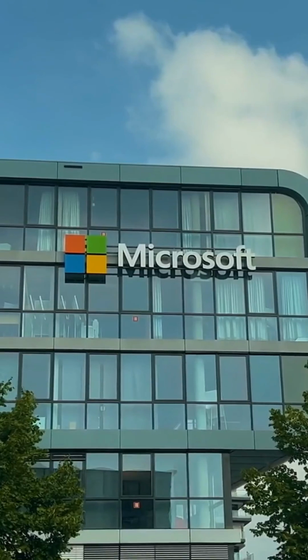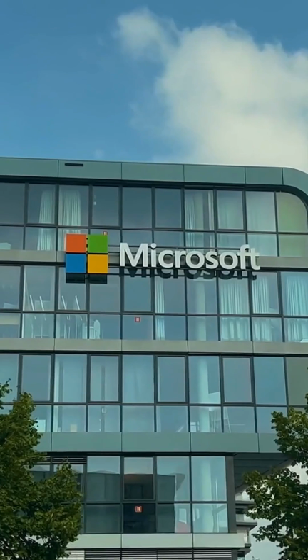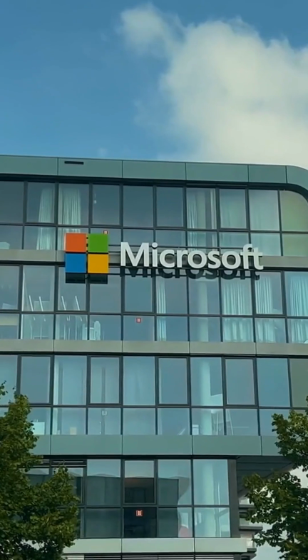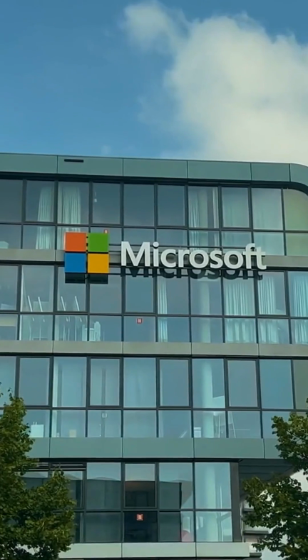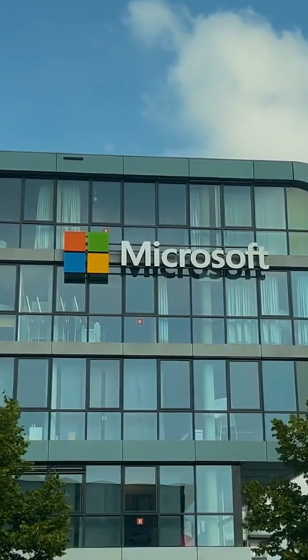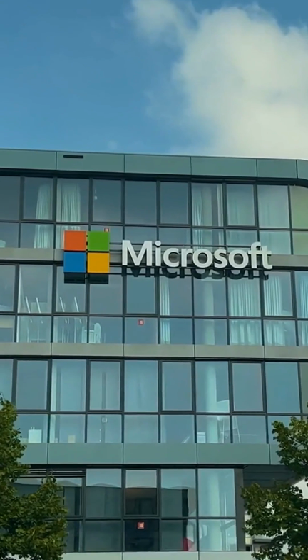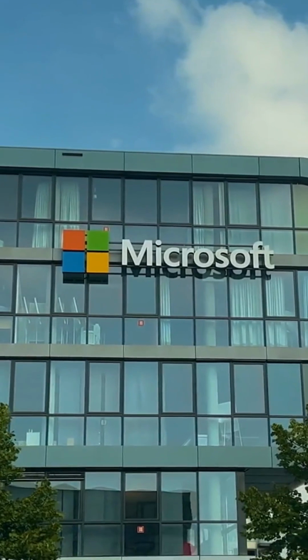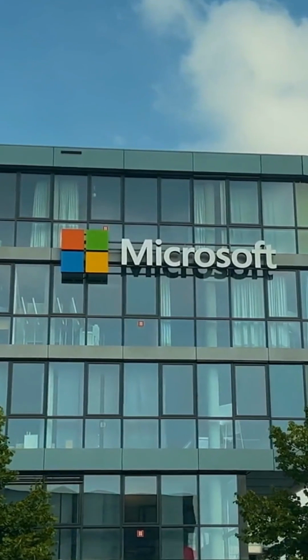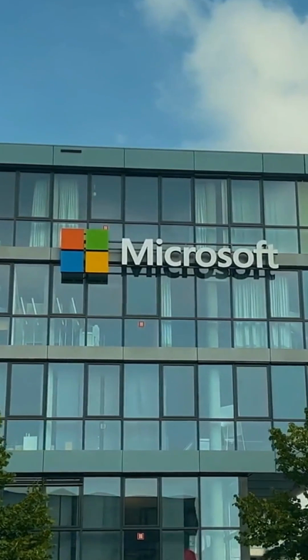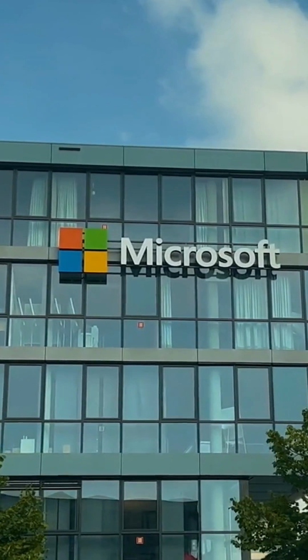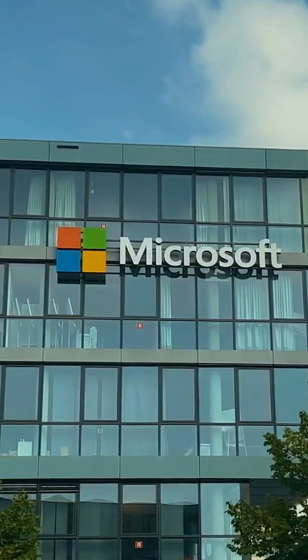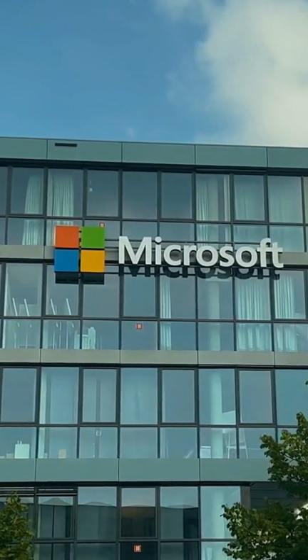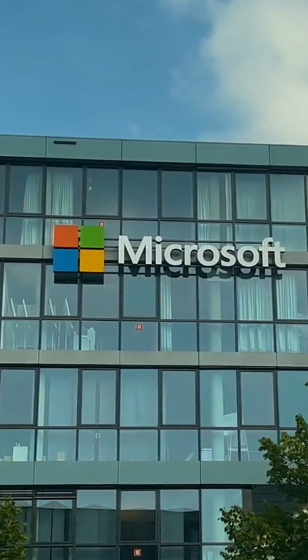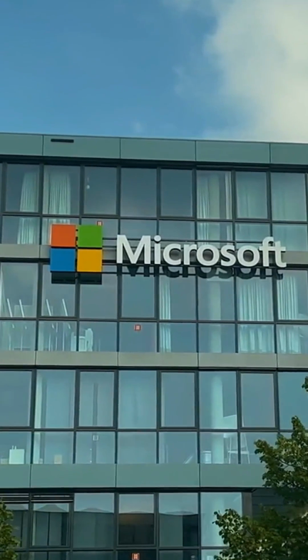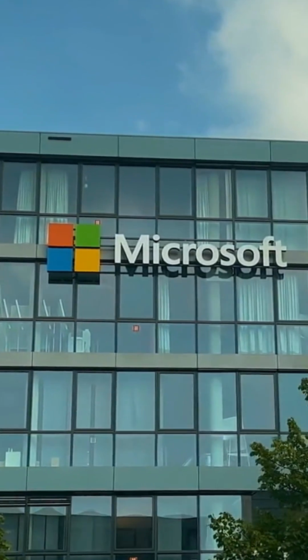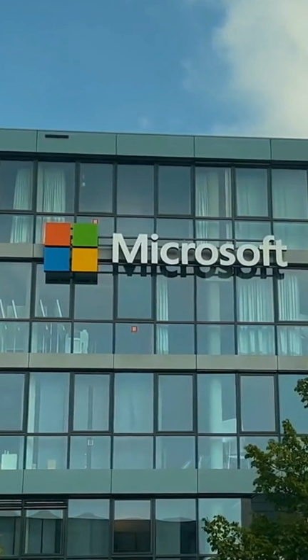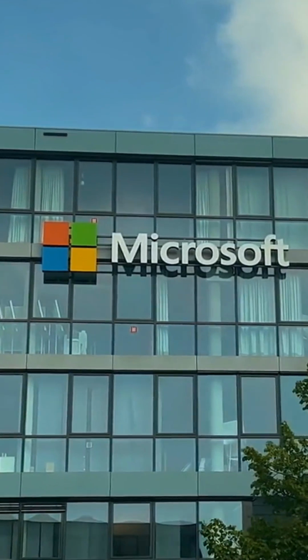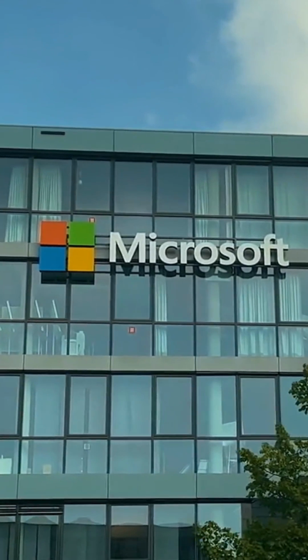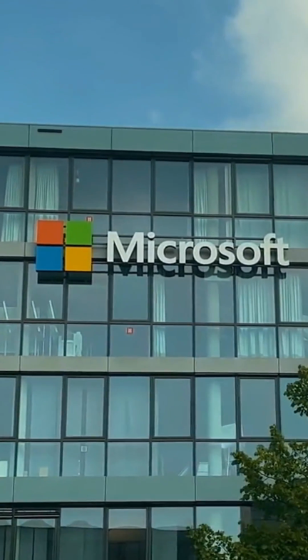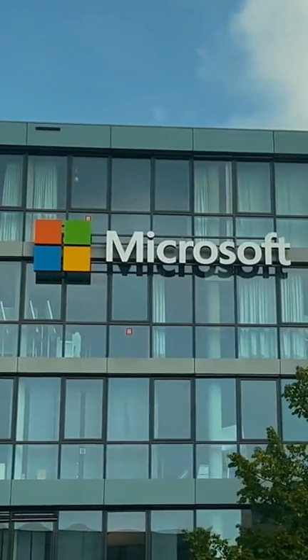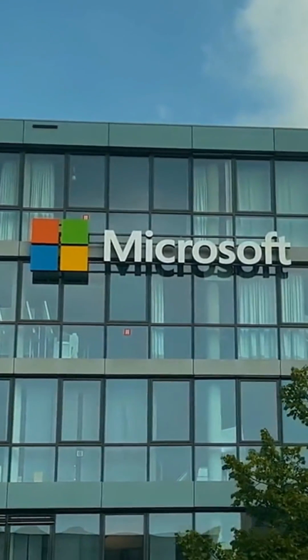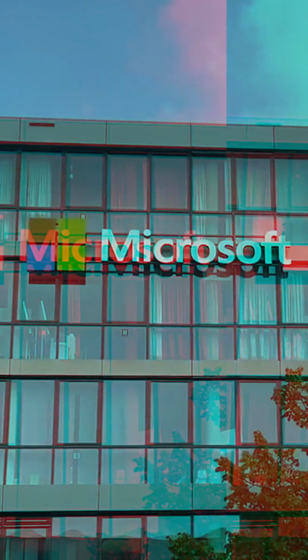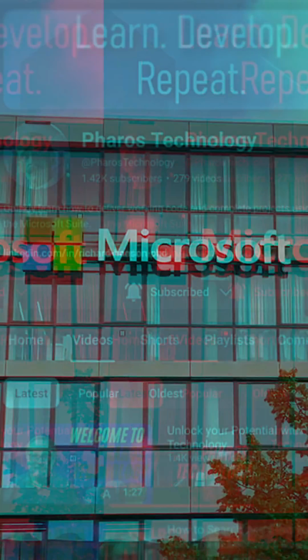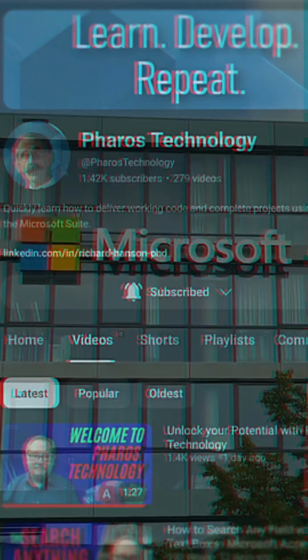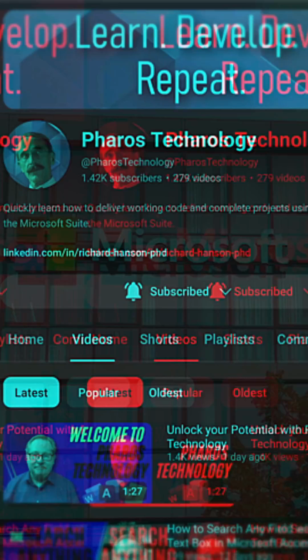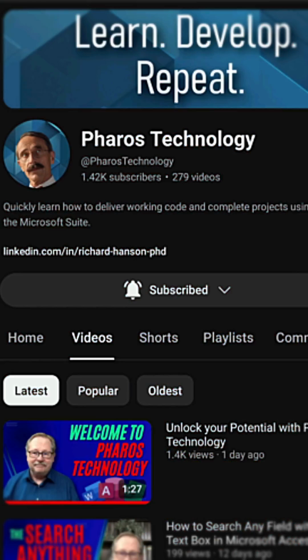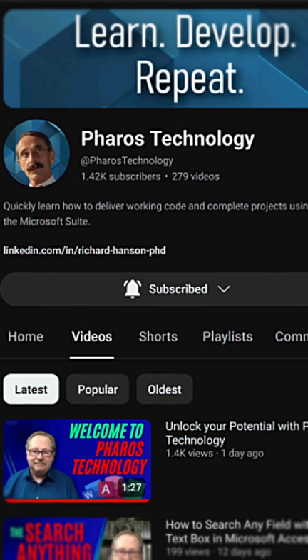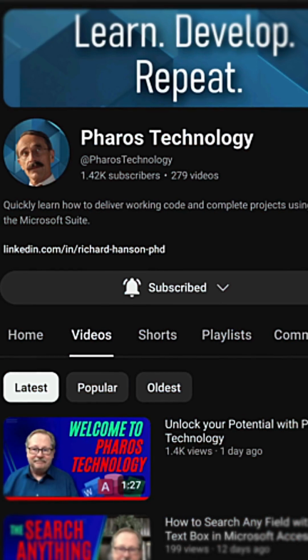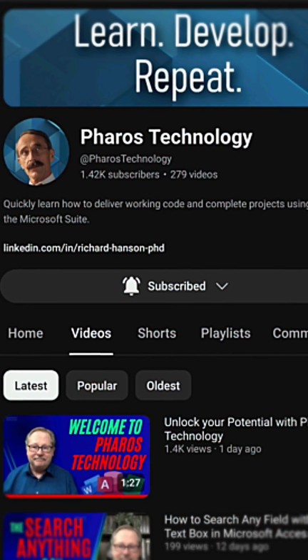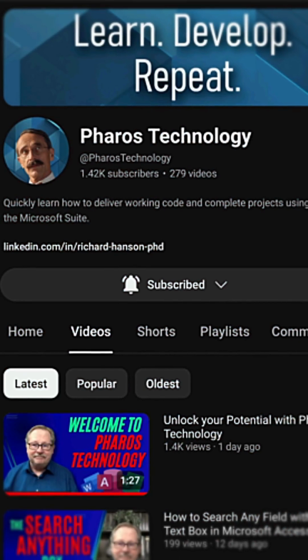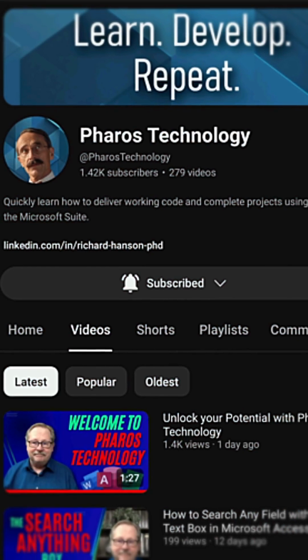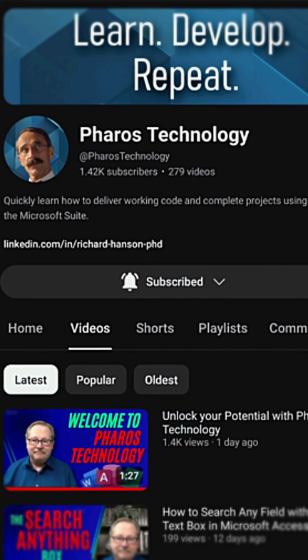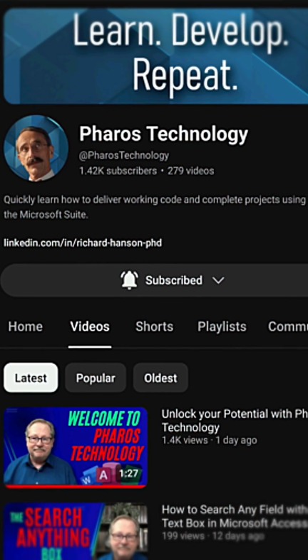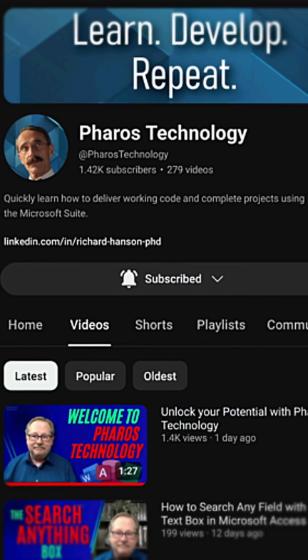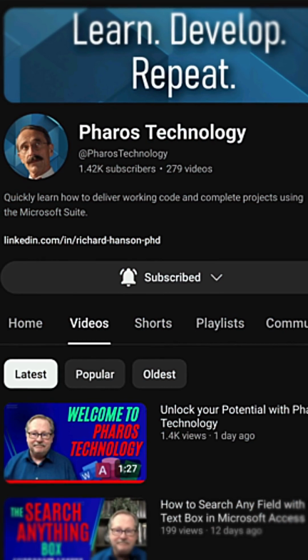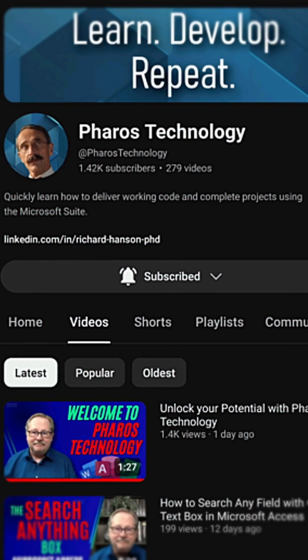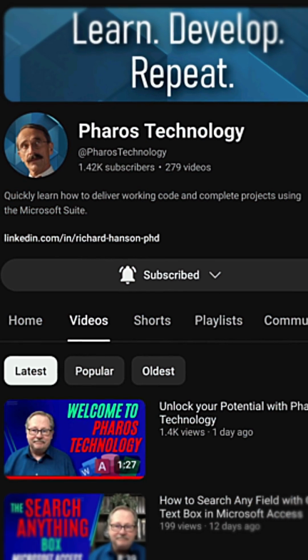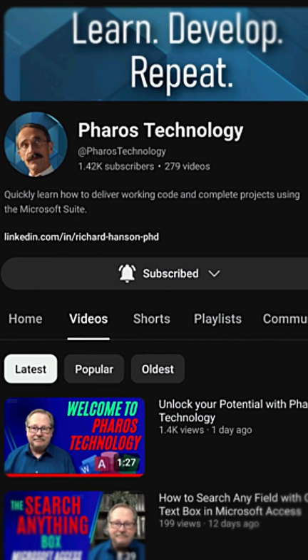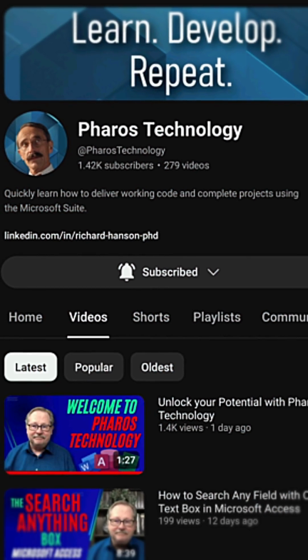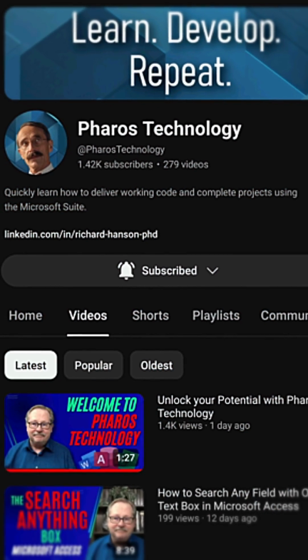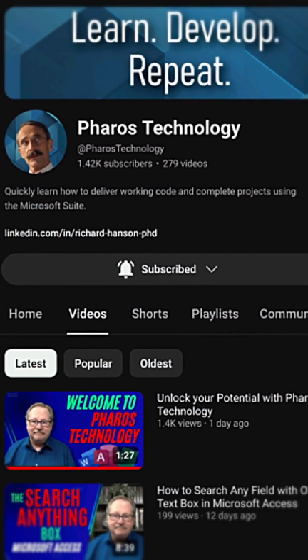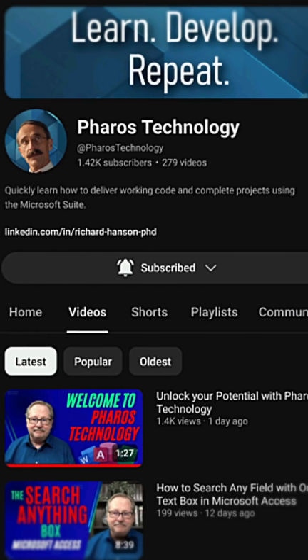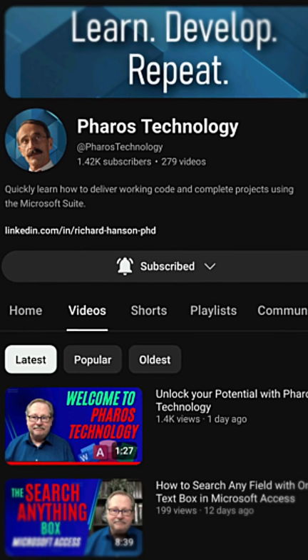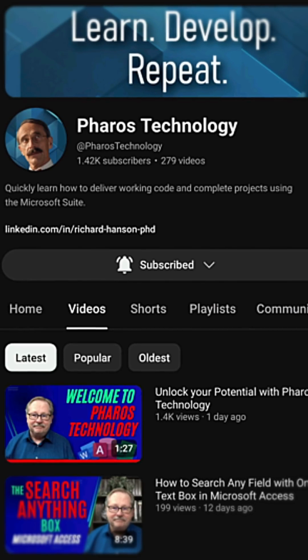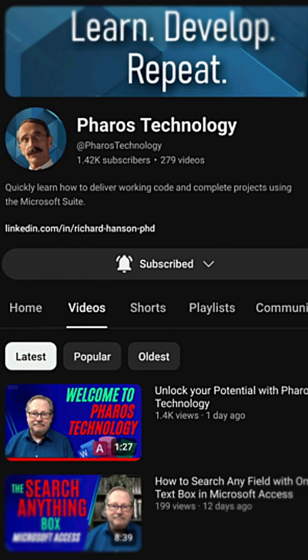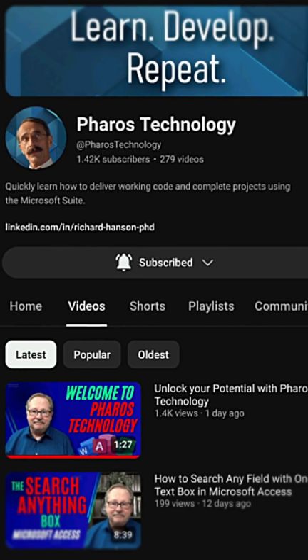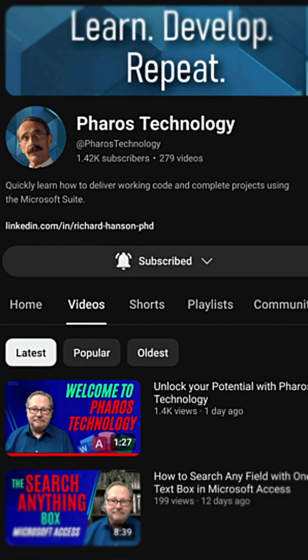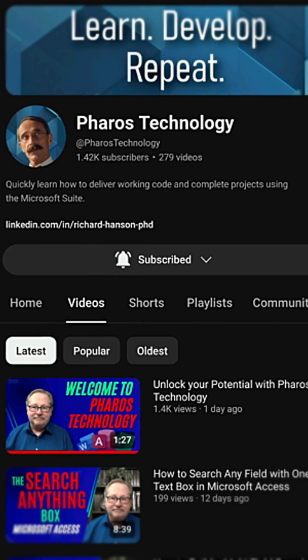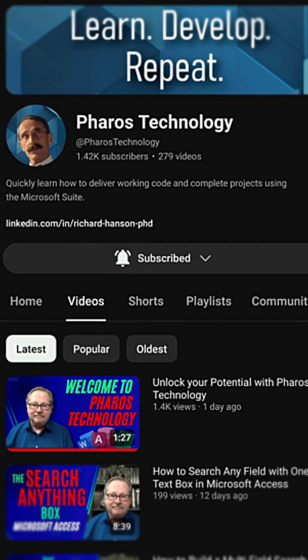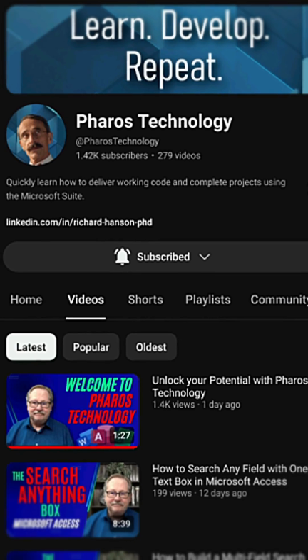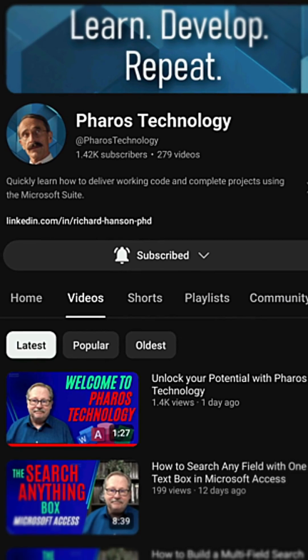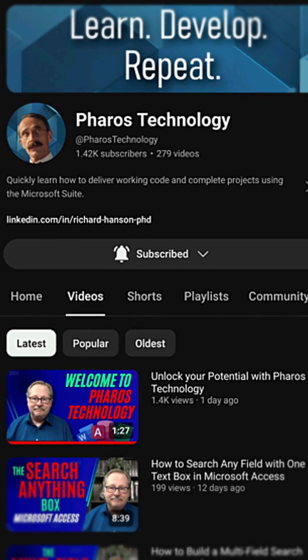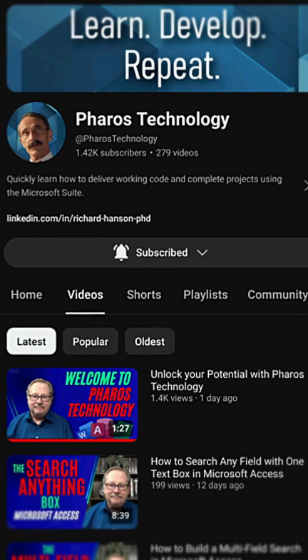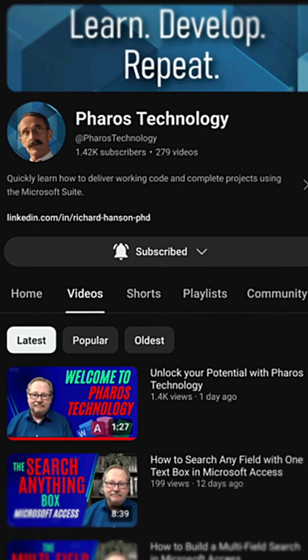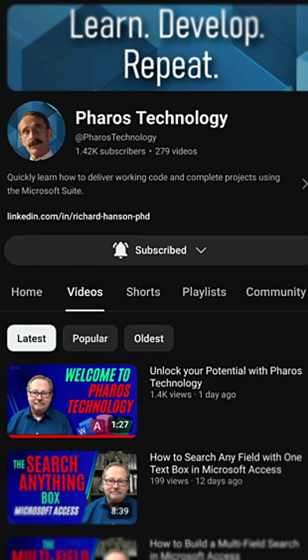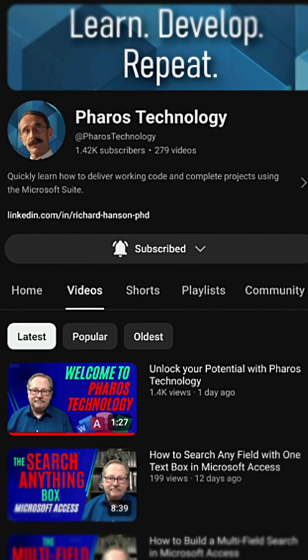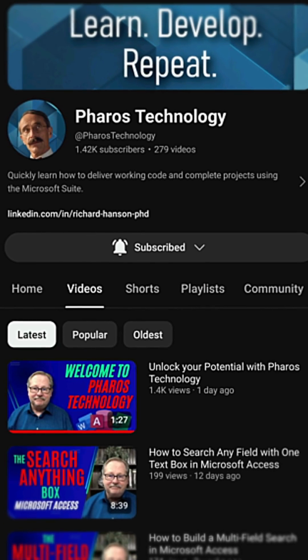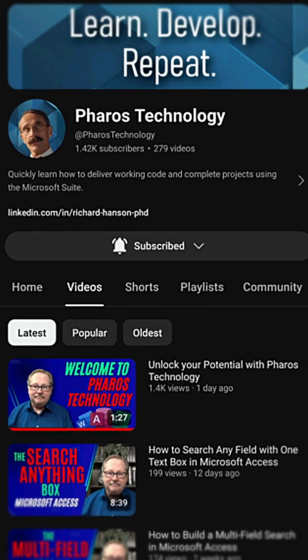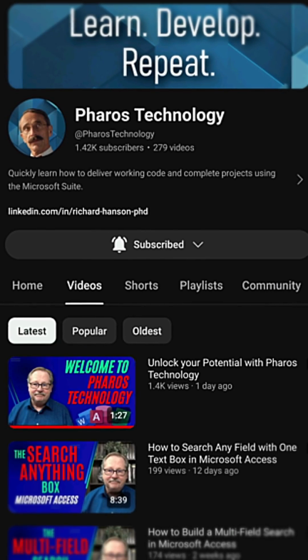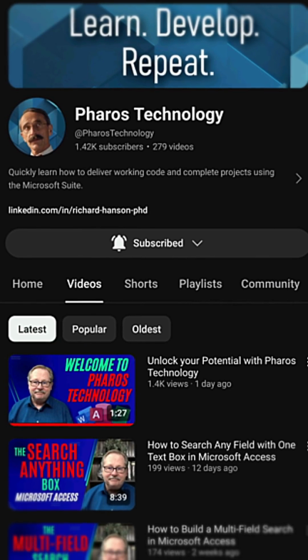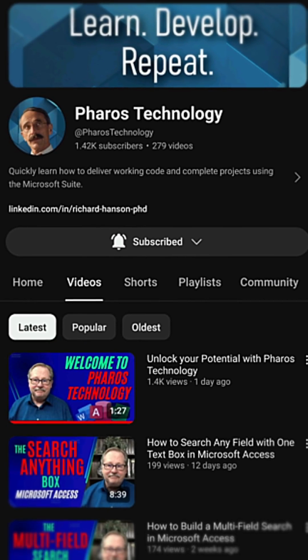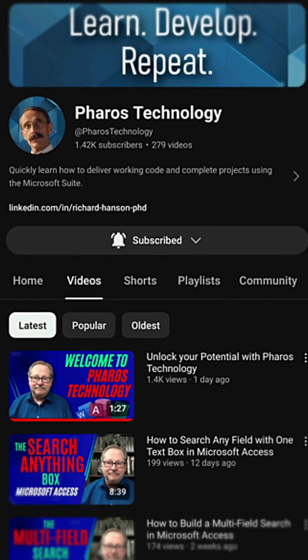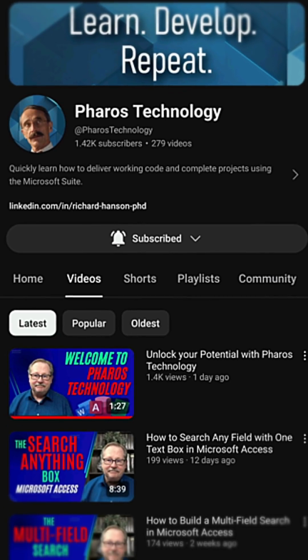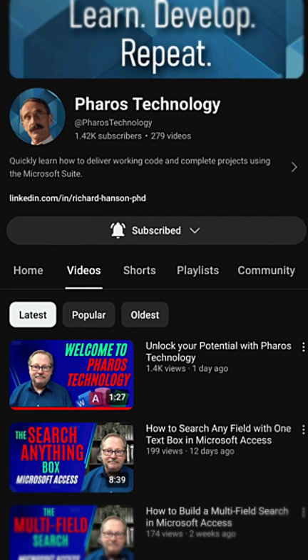Microsoft Office is the king of desktop productivity, and Feros Technology is the king of teaching you how to use Microsoft Access, Excel, and Word.